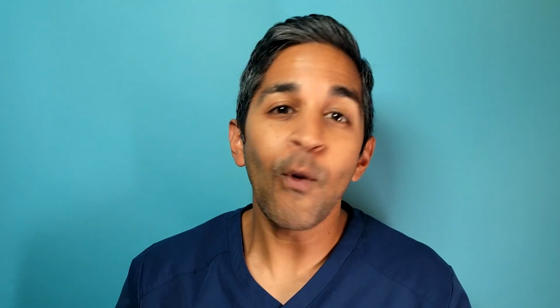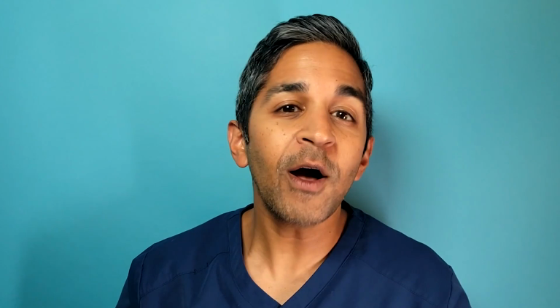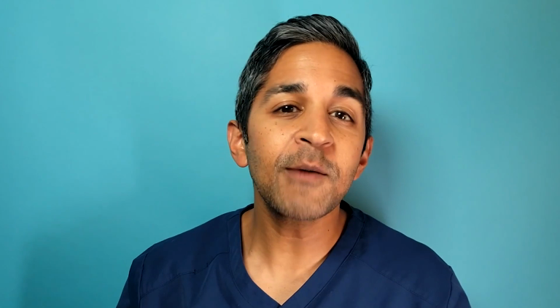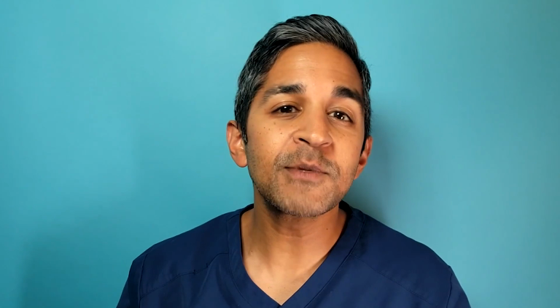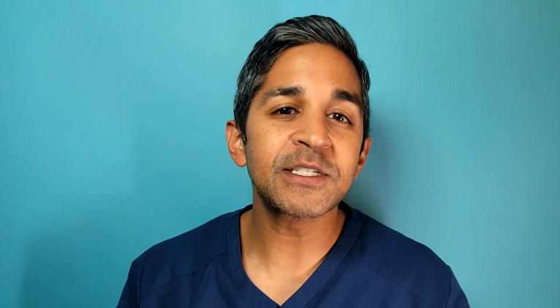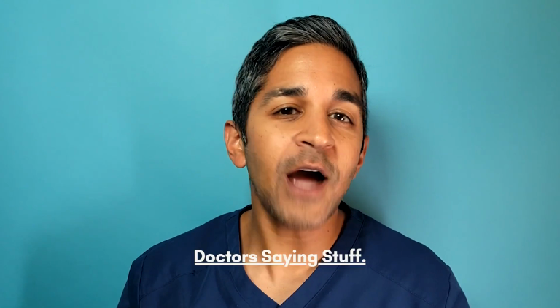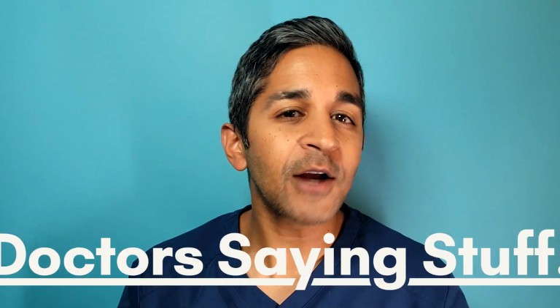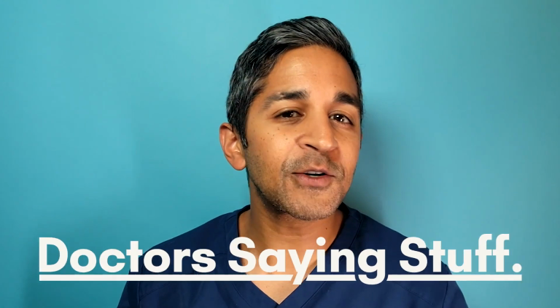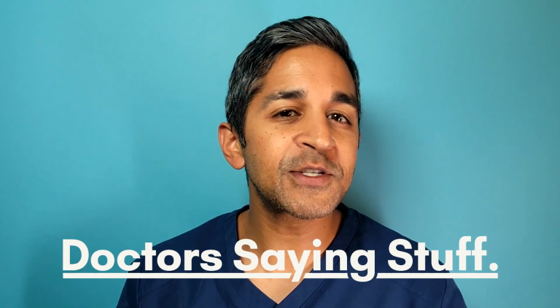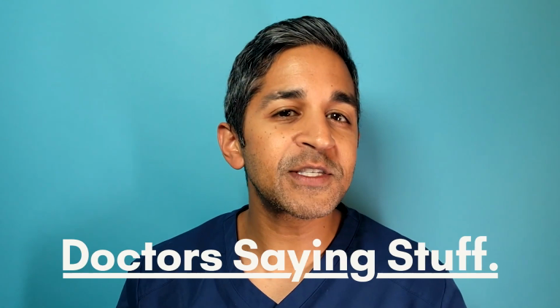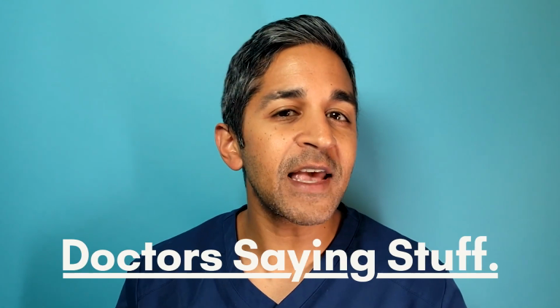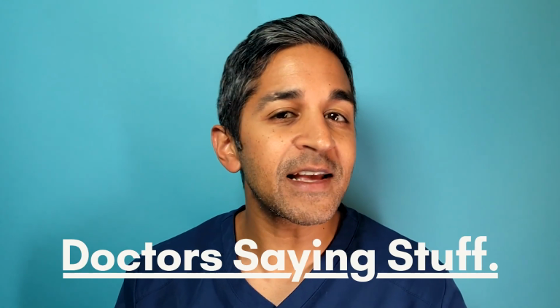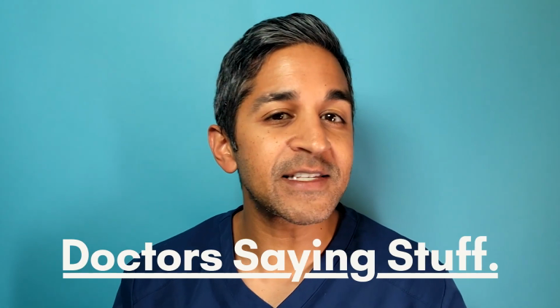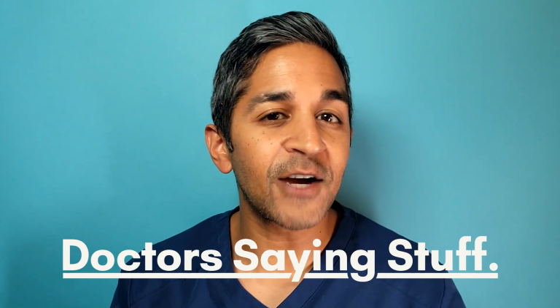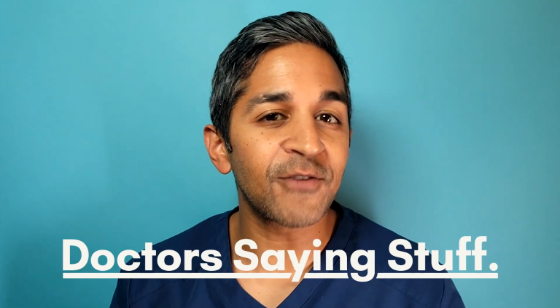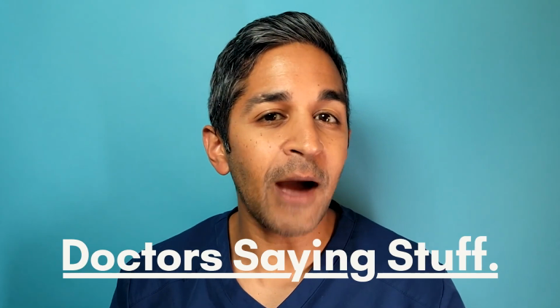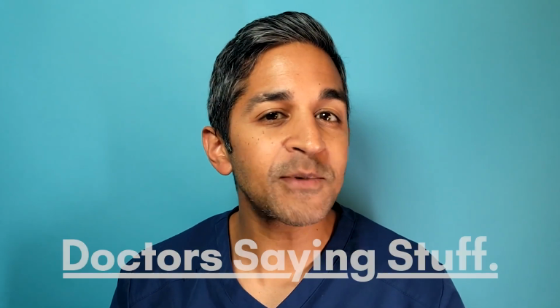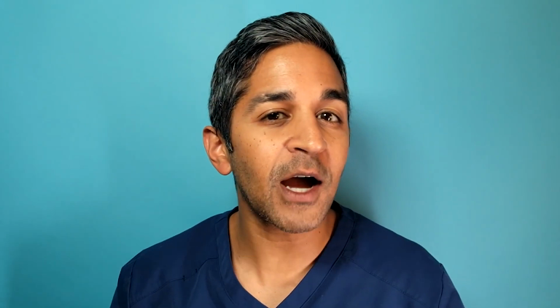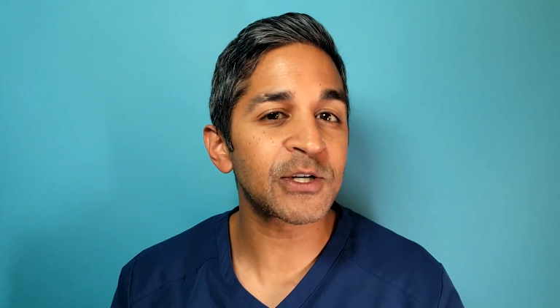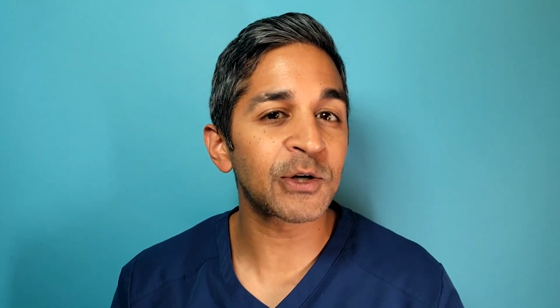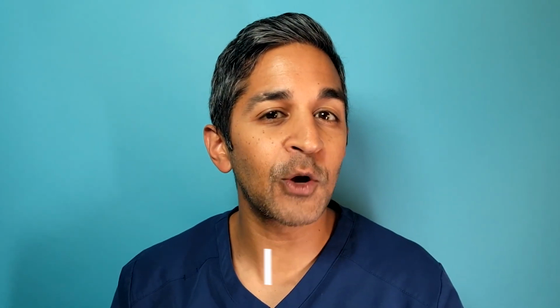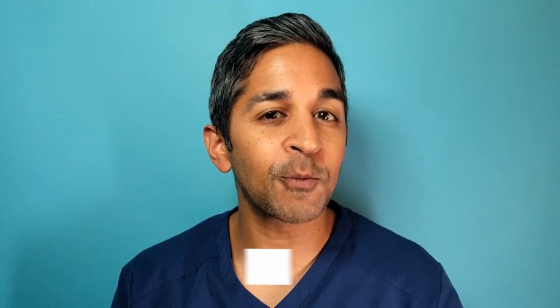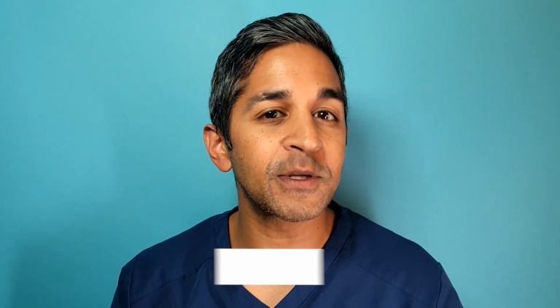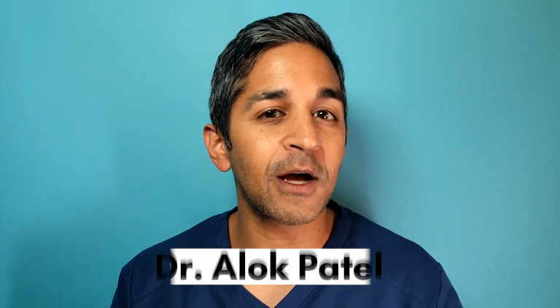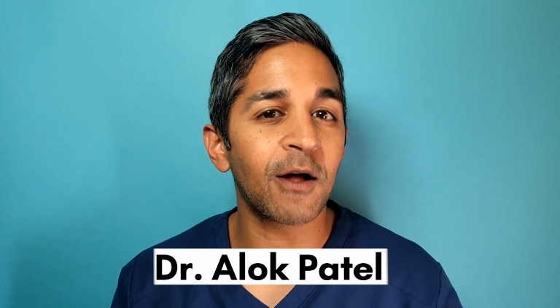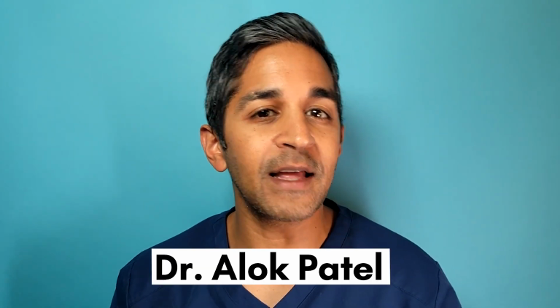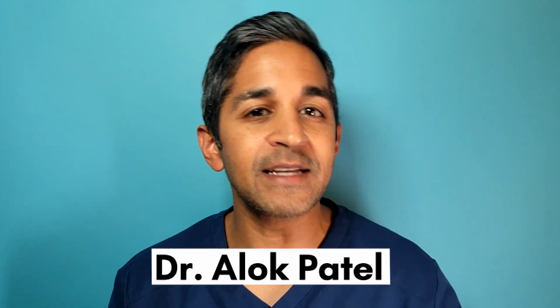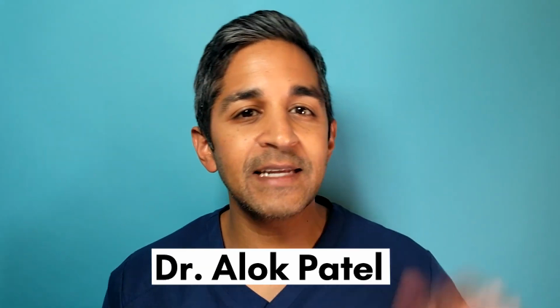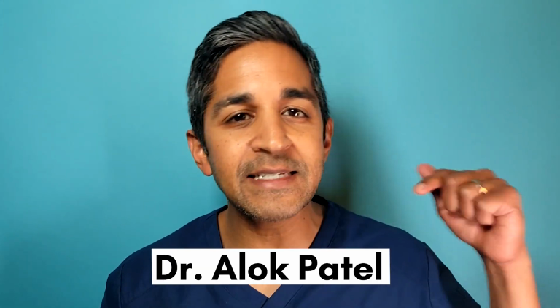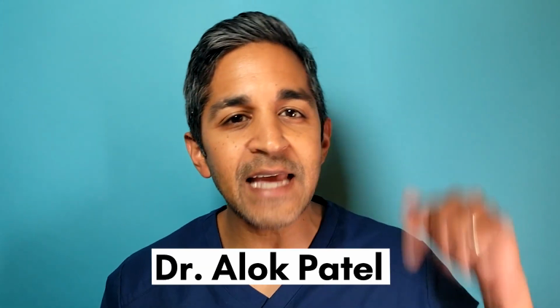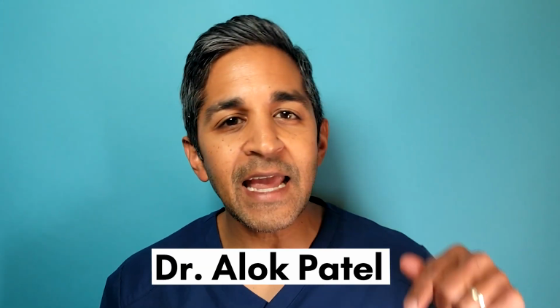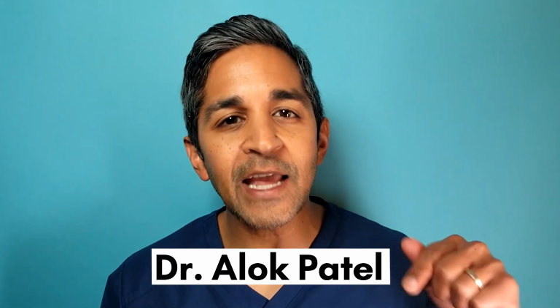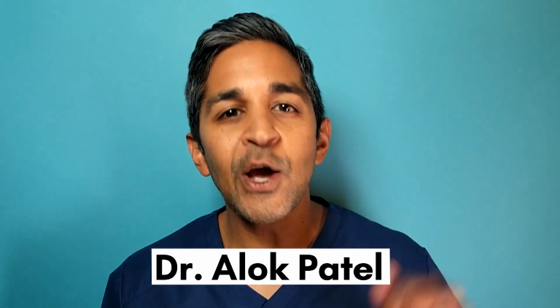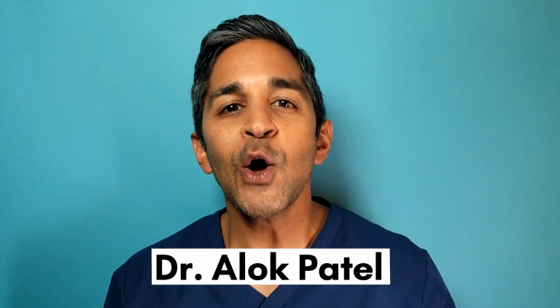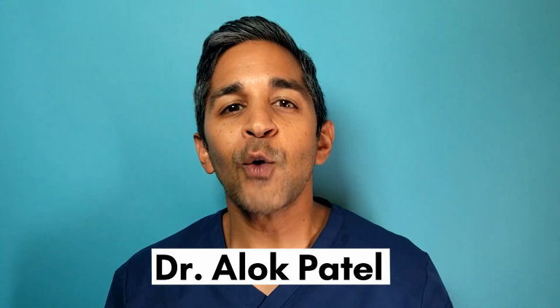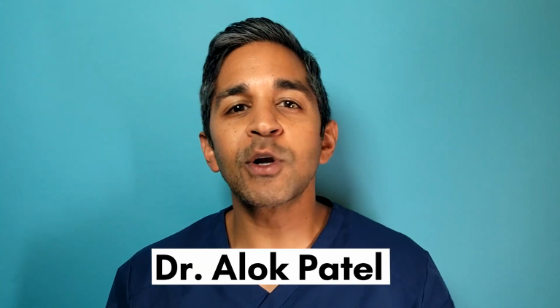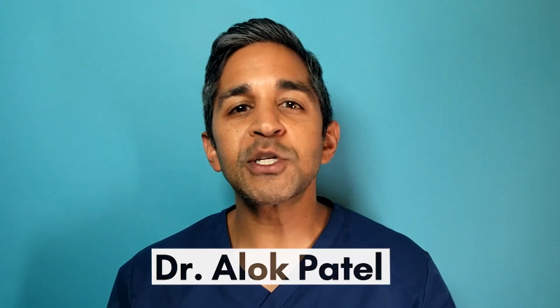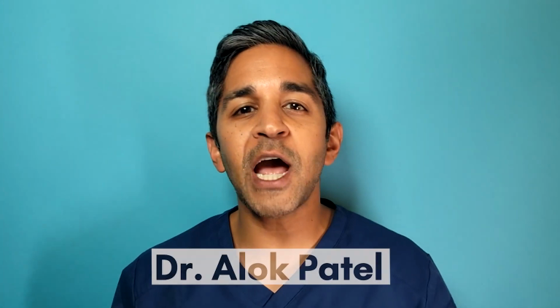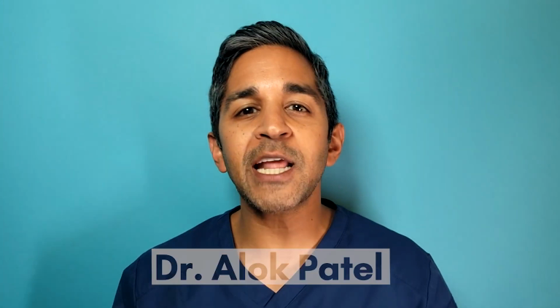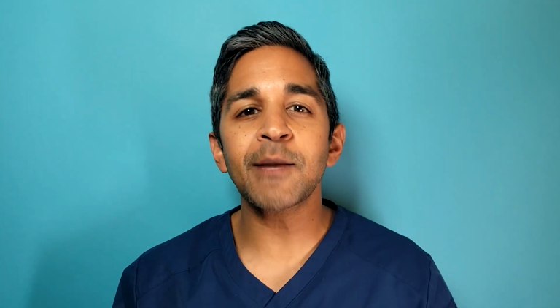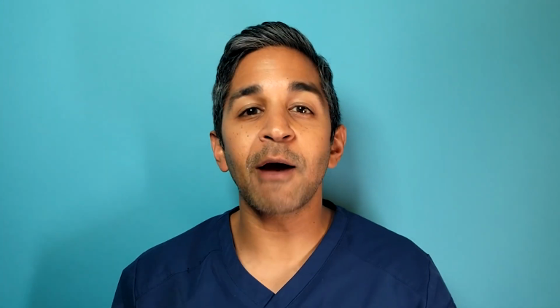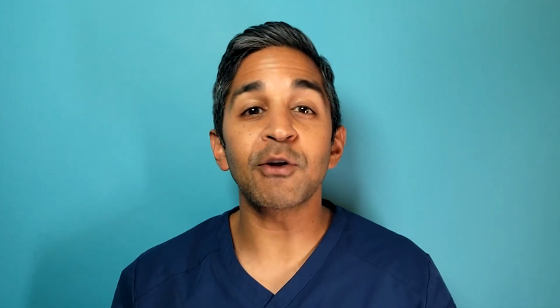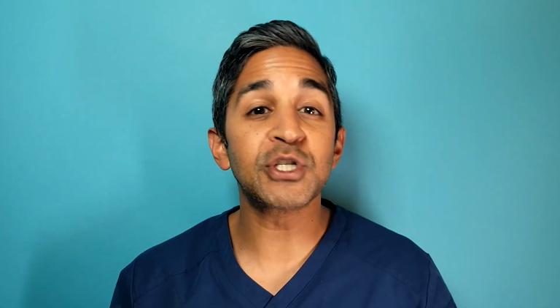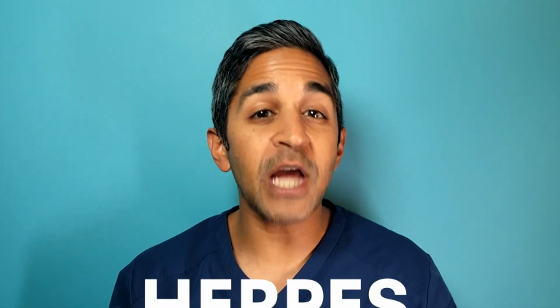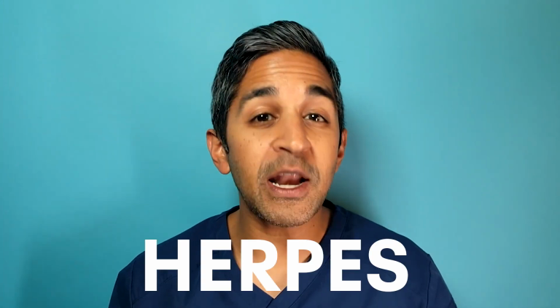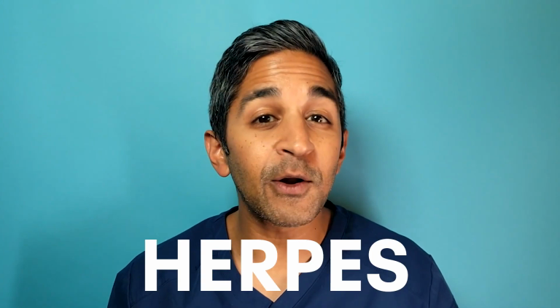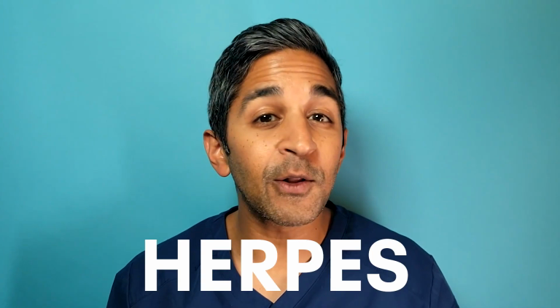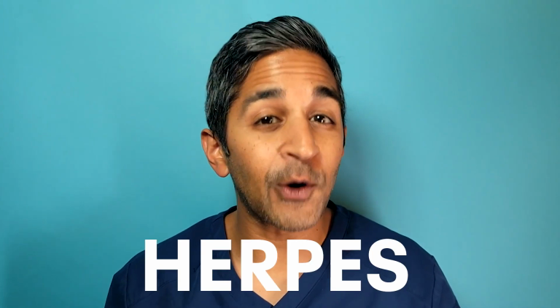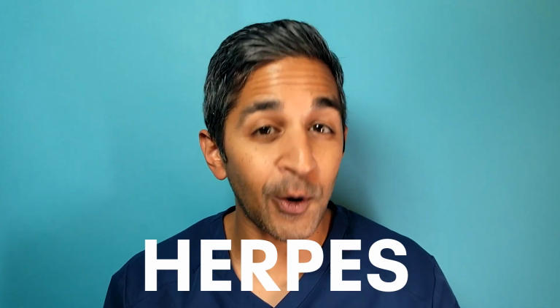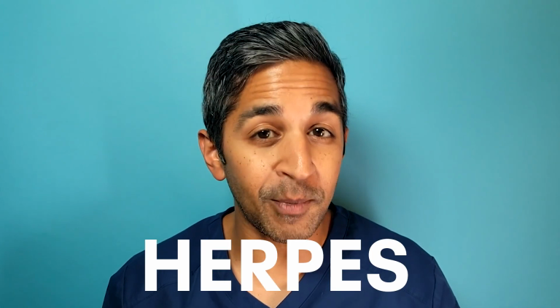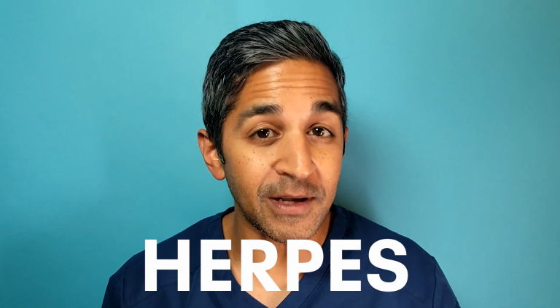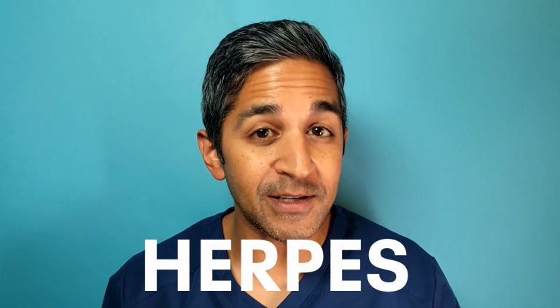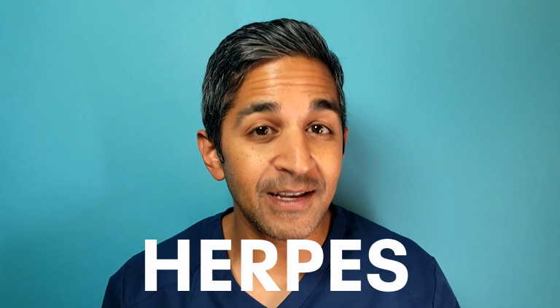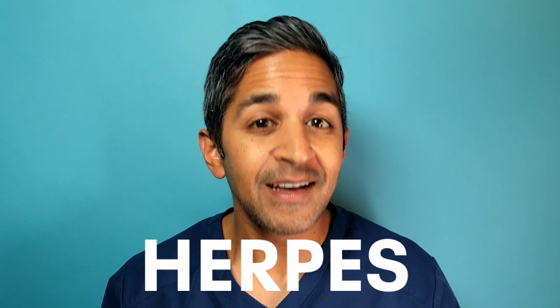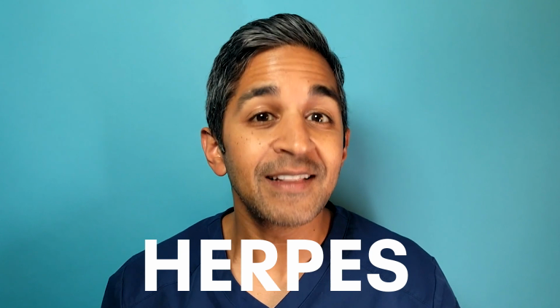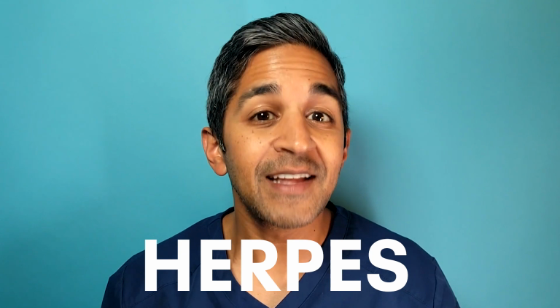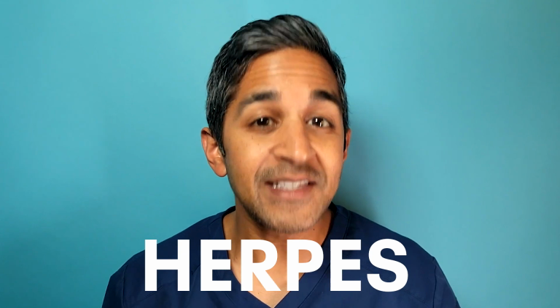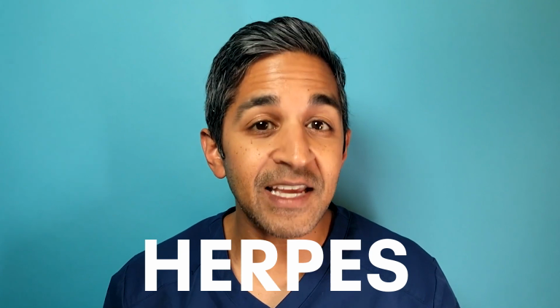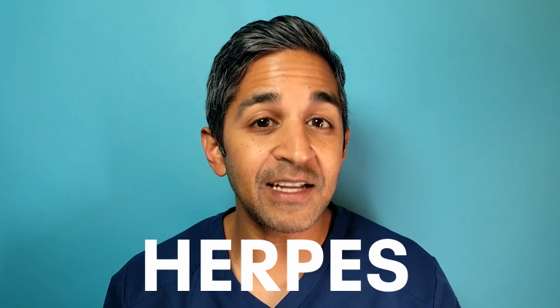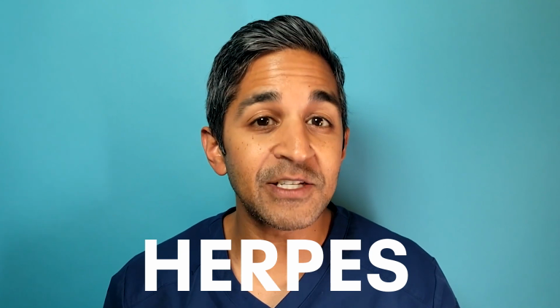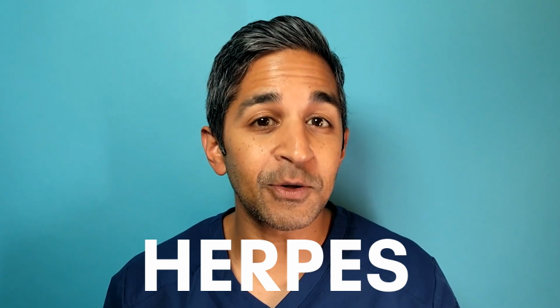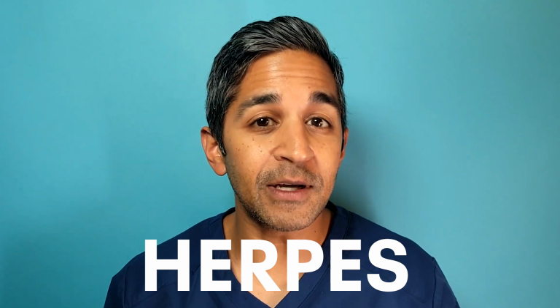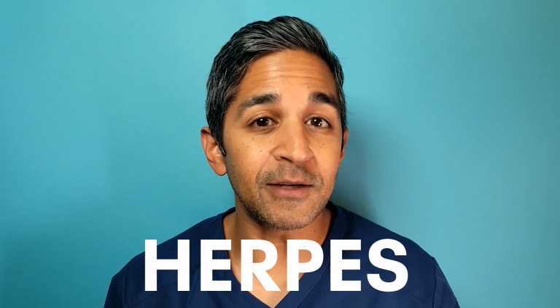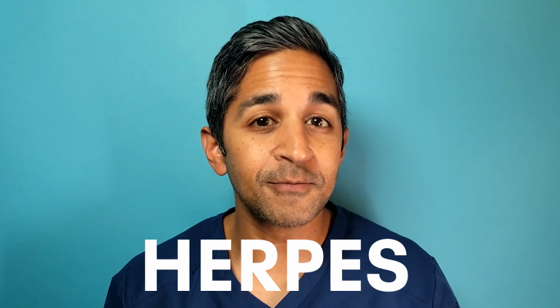Welcome to Doctors Saying Stuff. I'm Dr. Alok Patel and today we're chatting about genital herpes. Let's get into it.